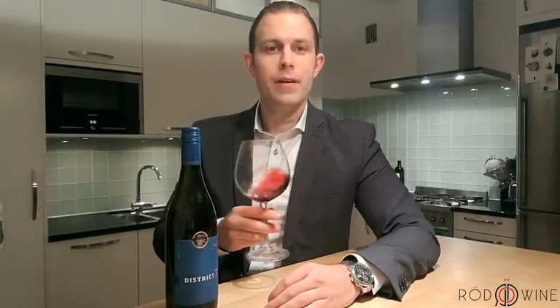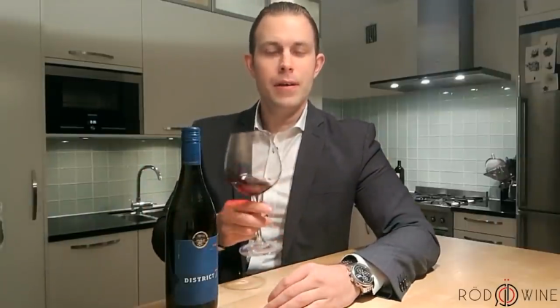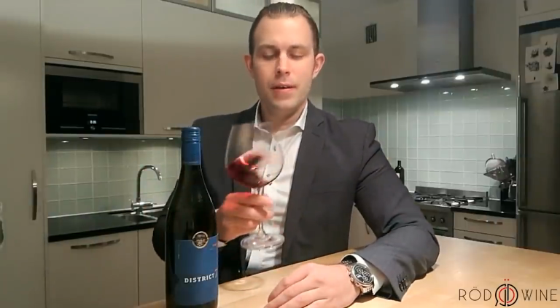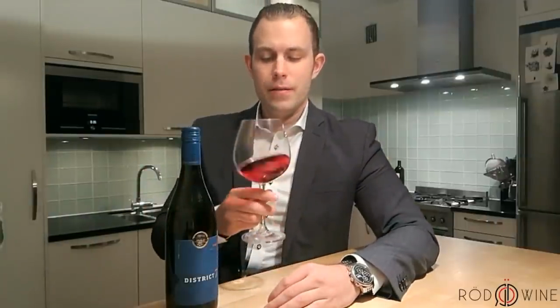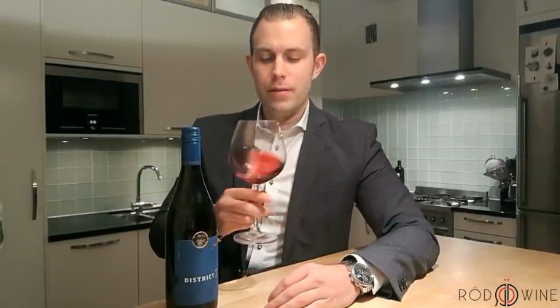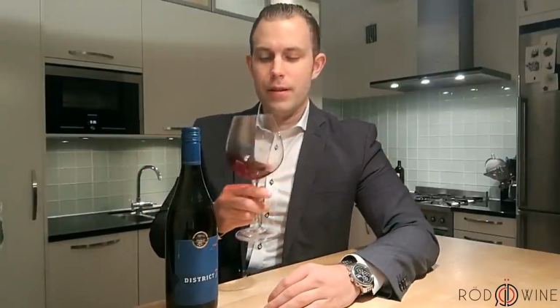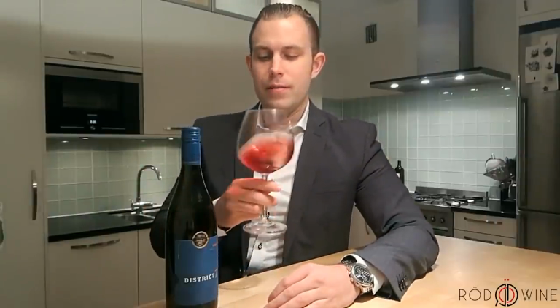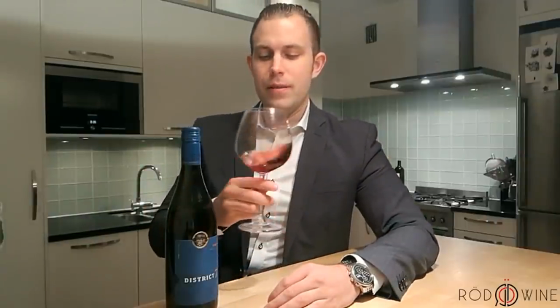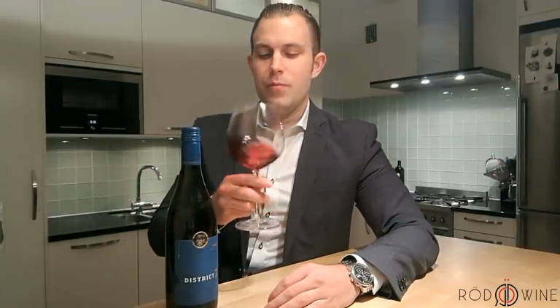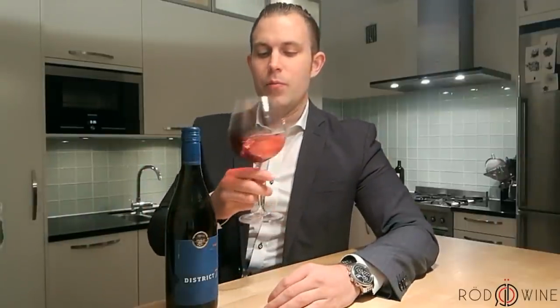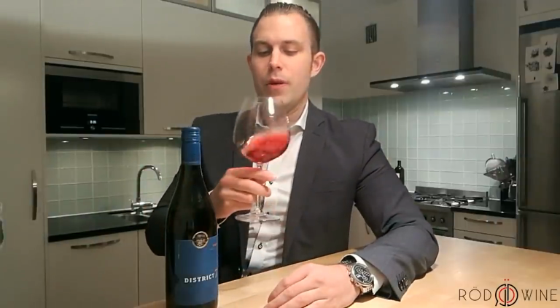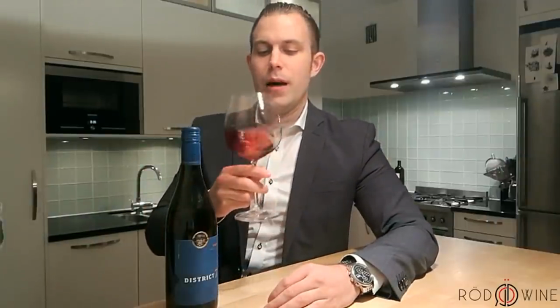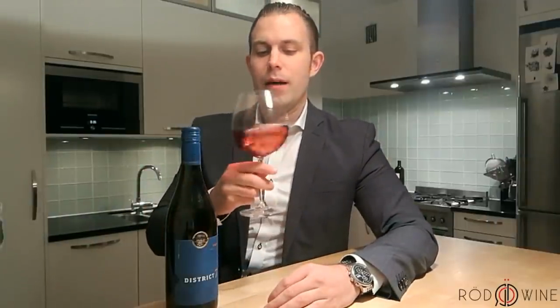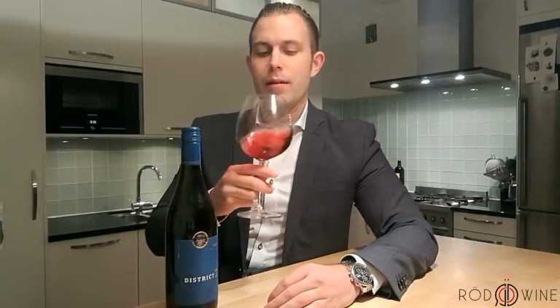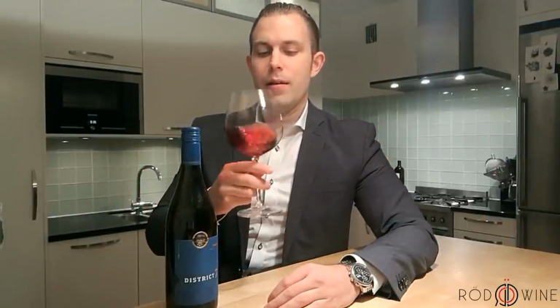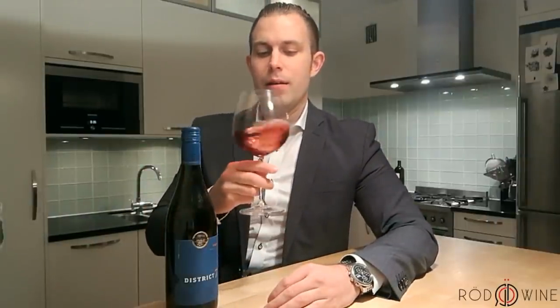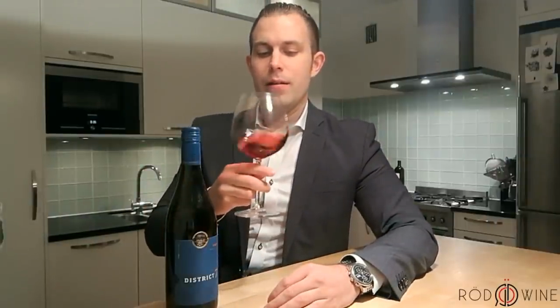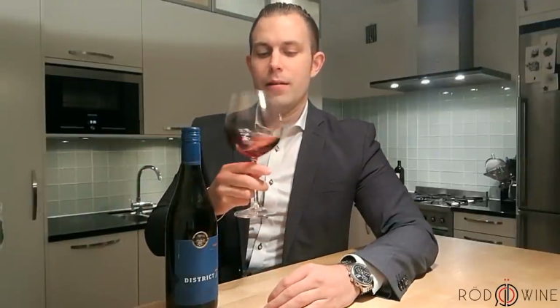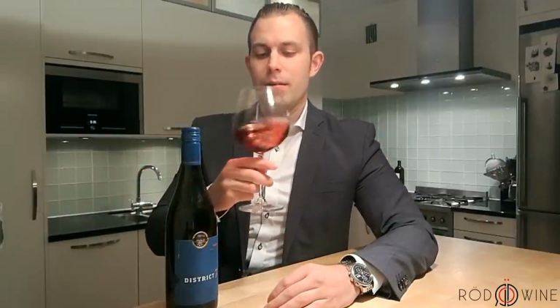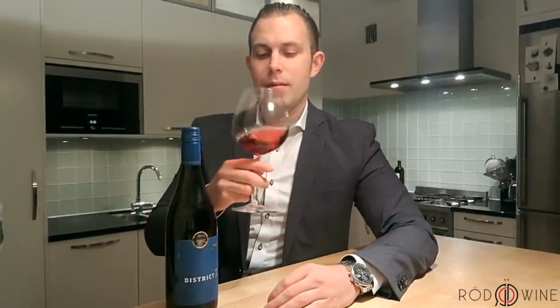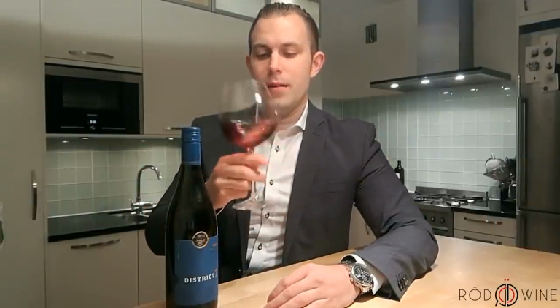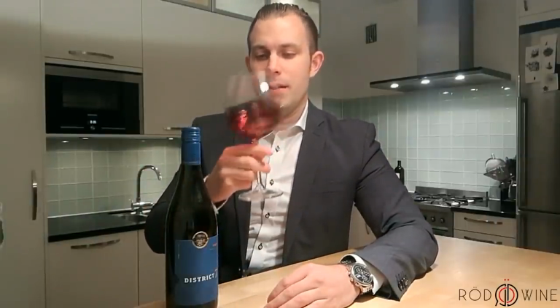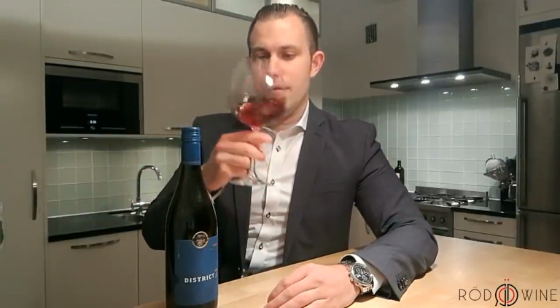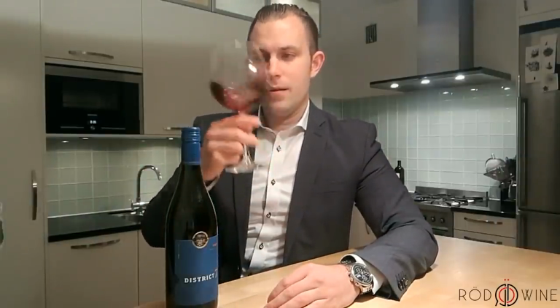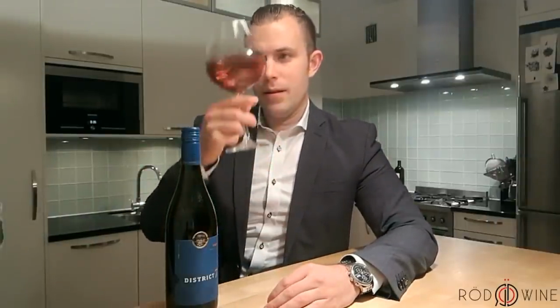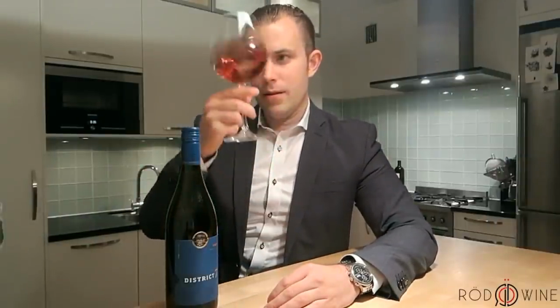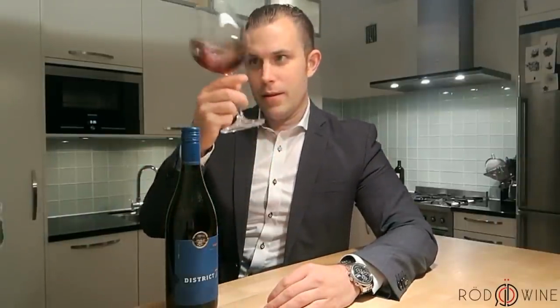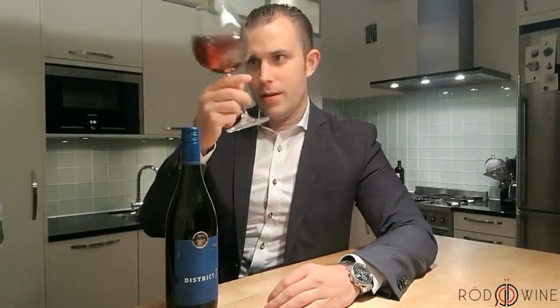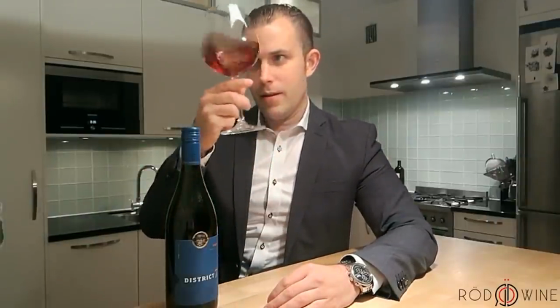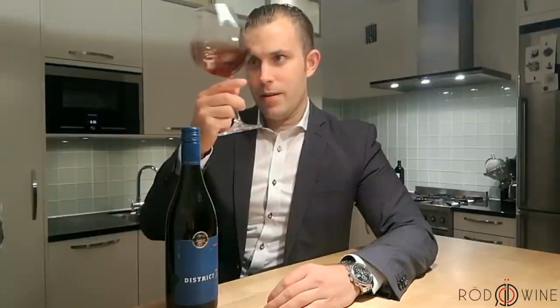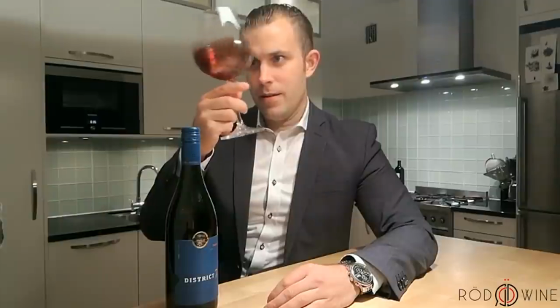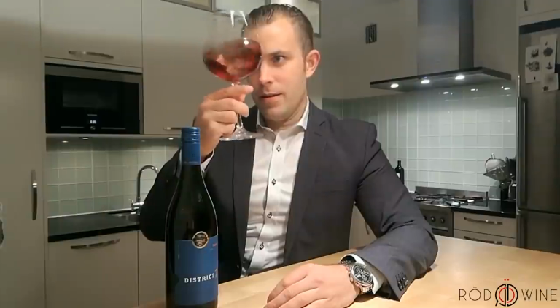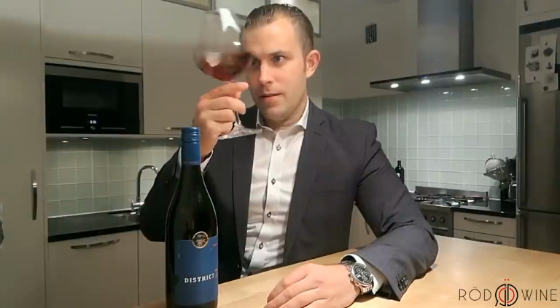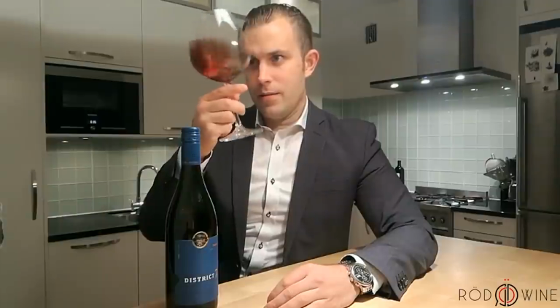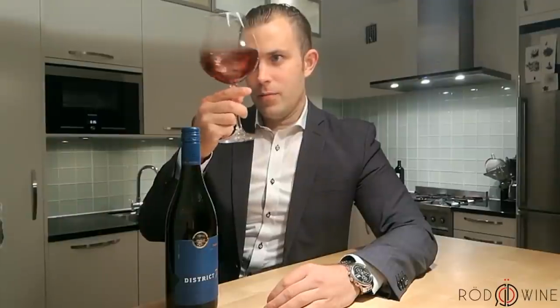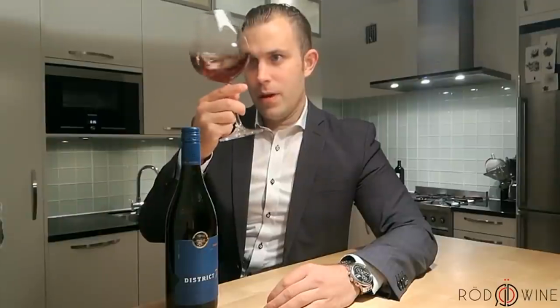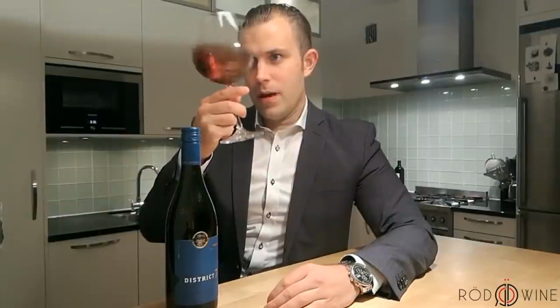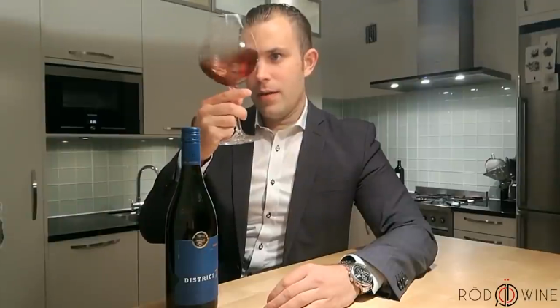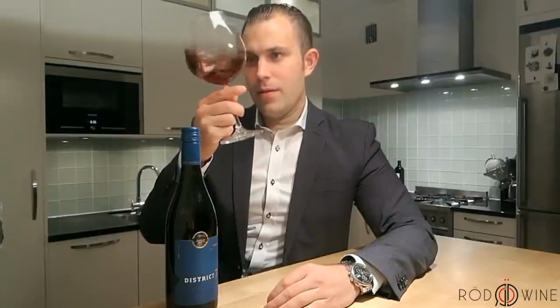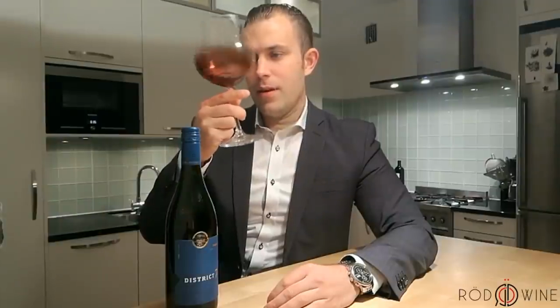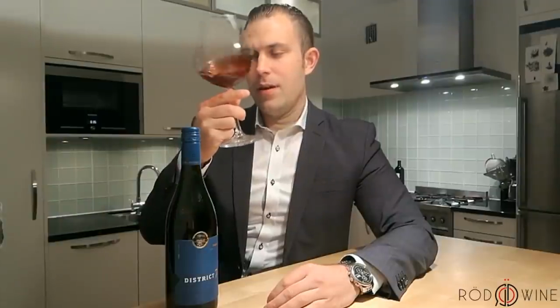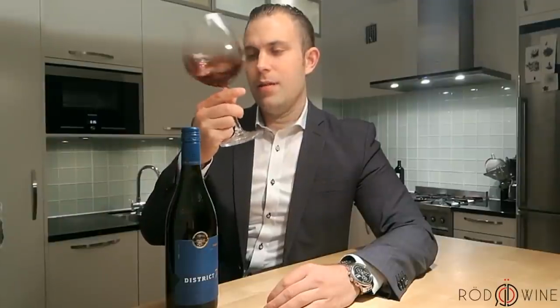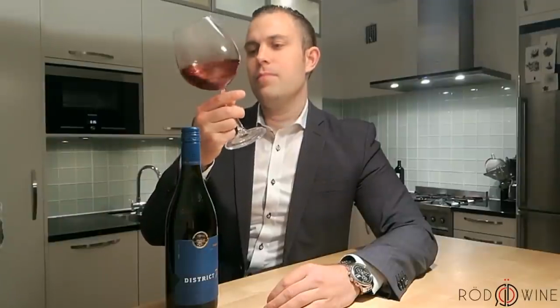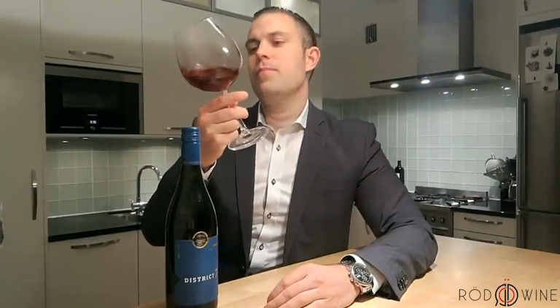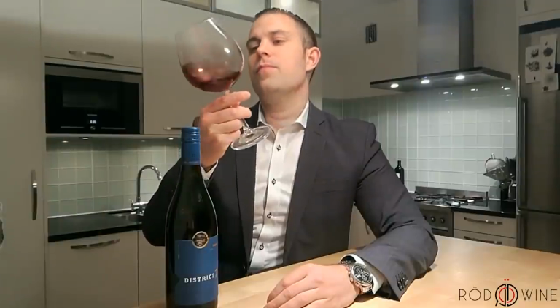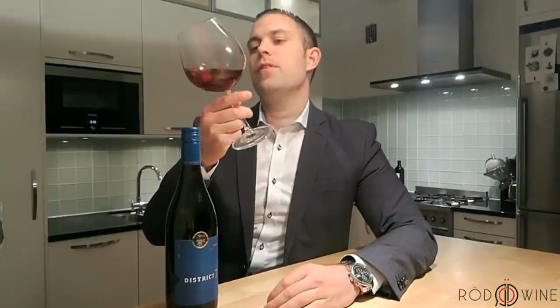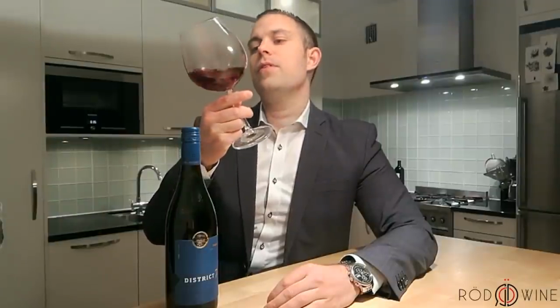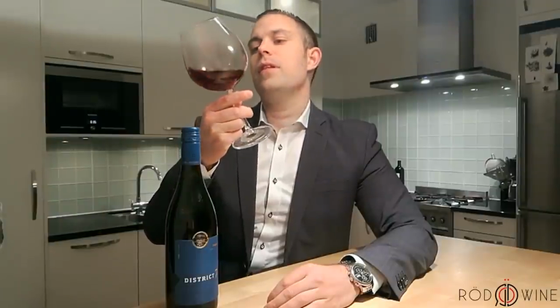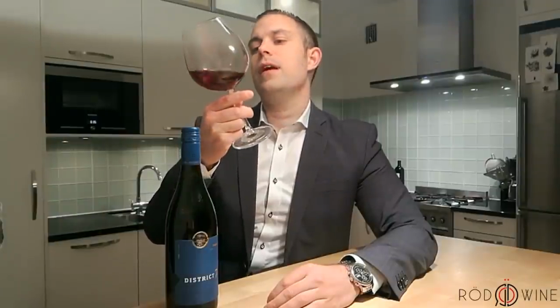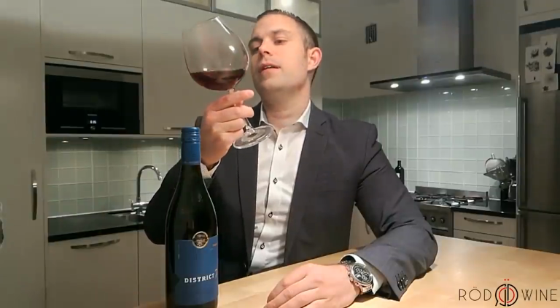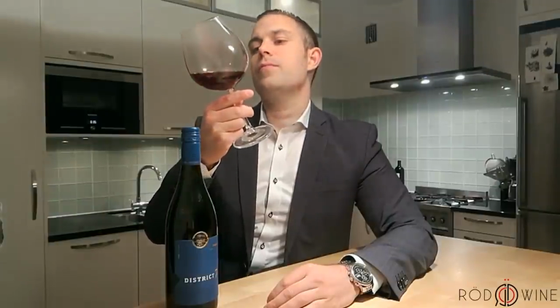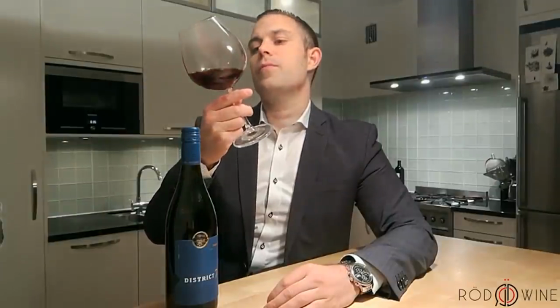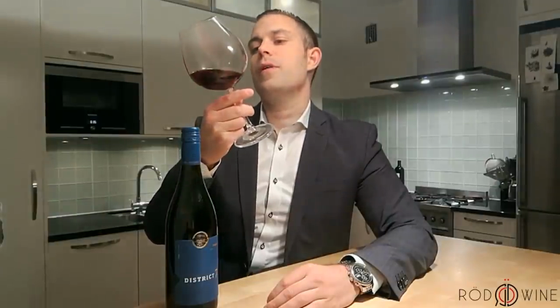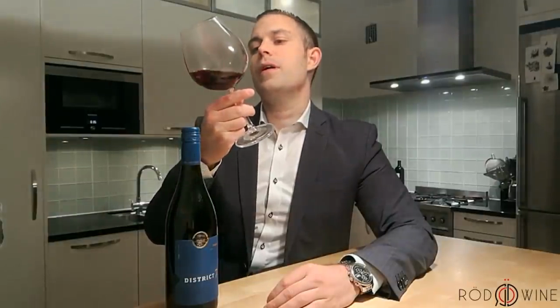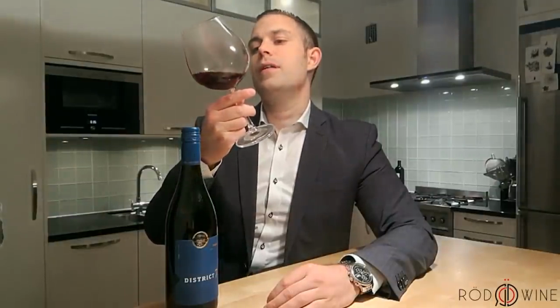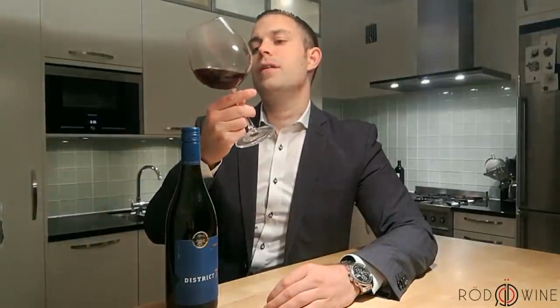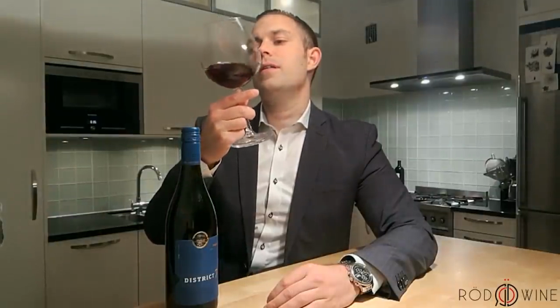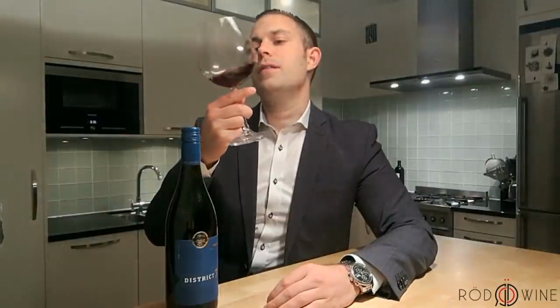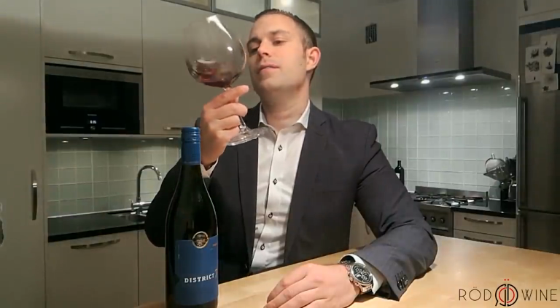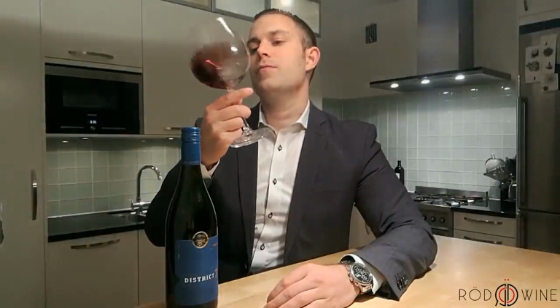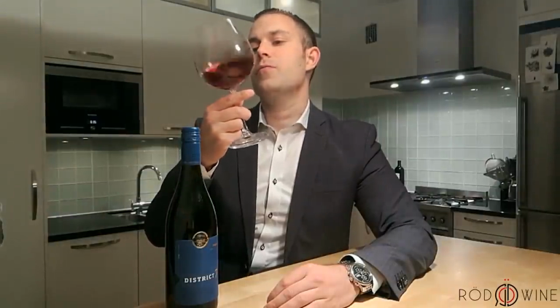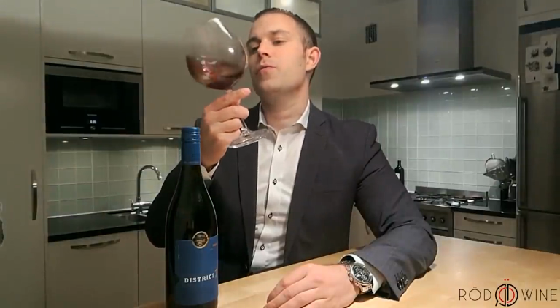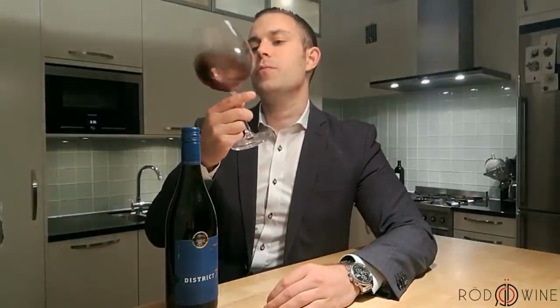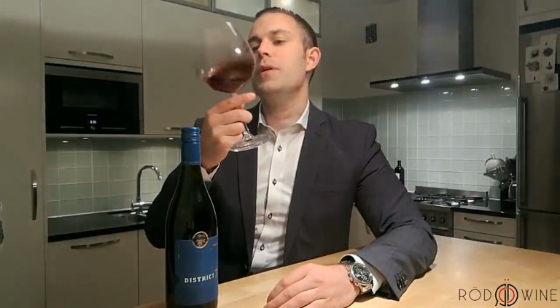So let's see what we got on the color here. We have a very light red, hint of ruby.